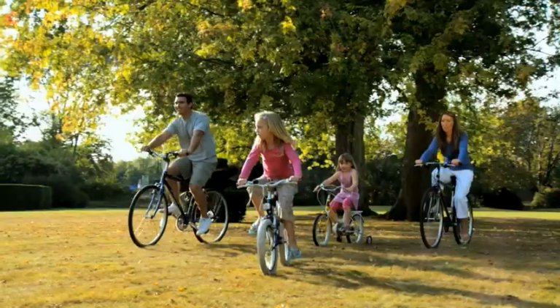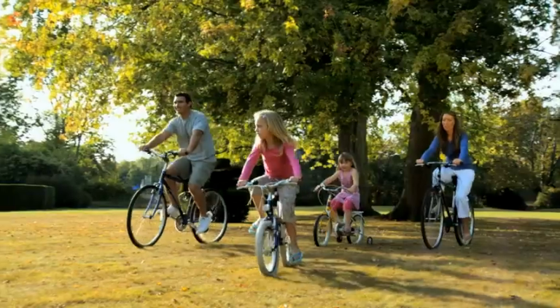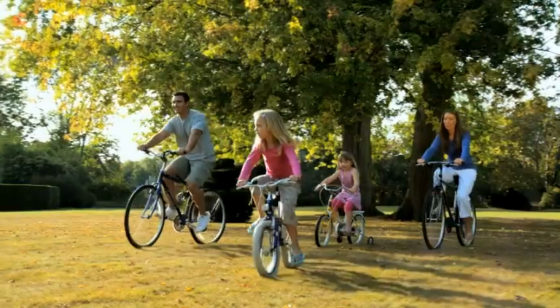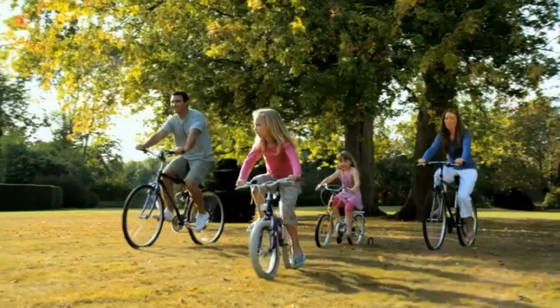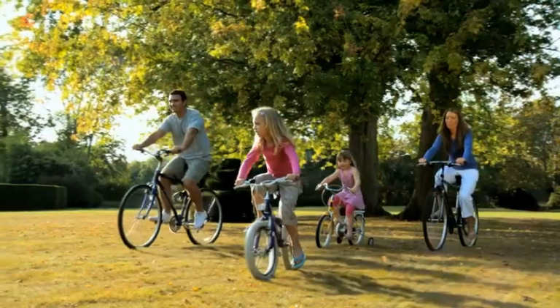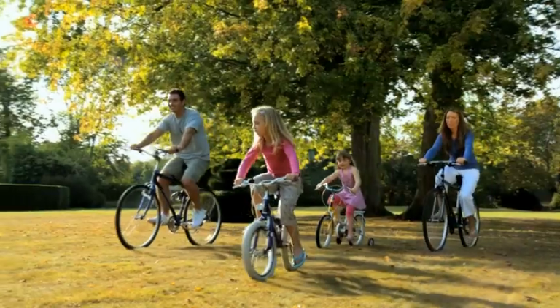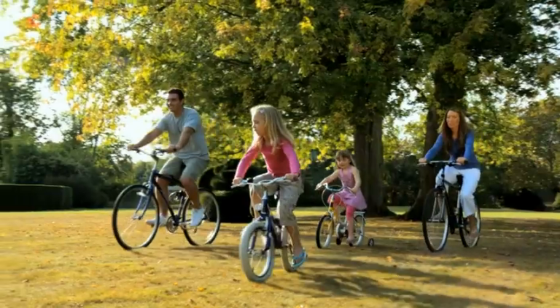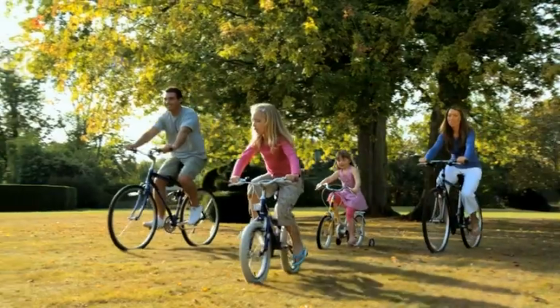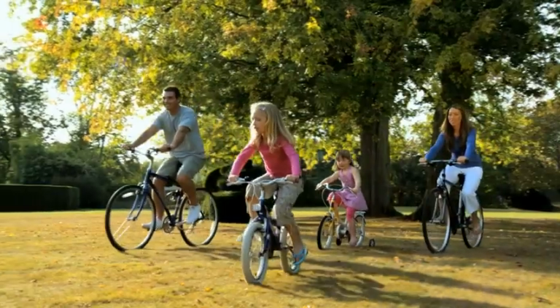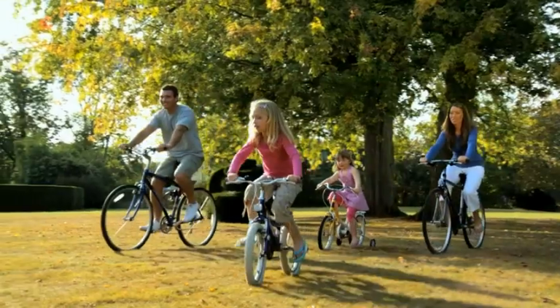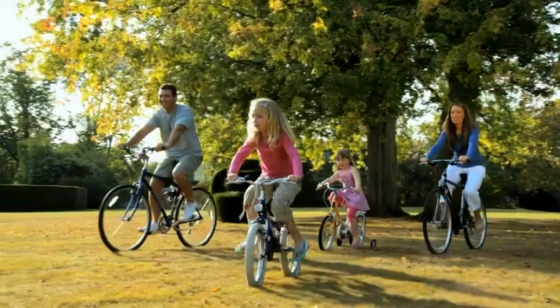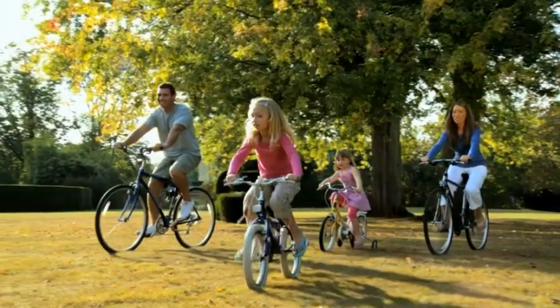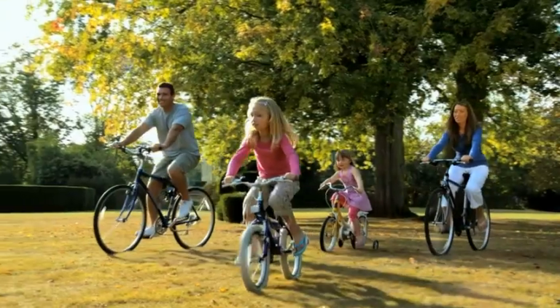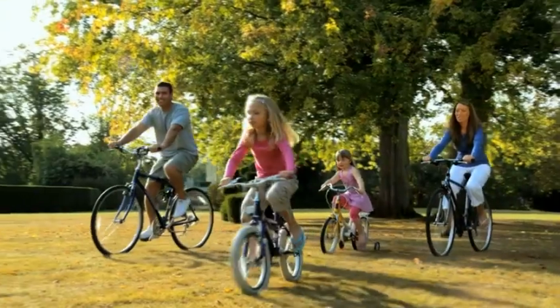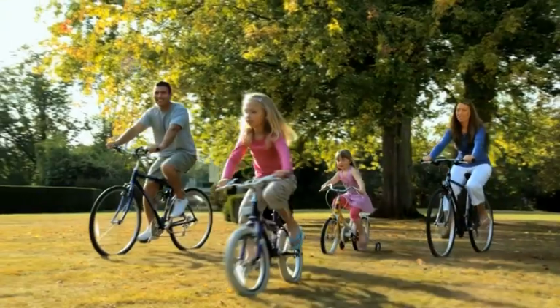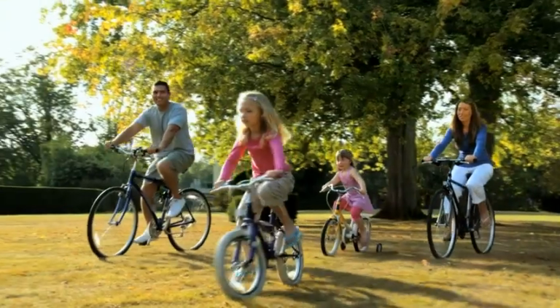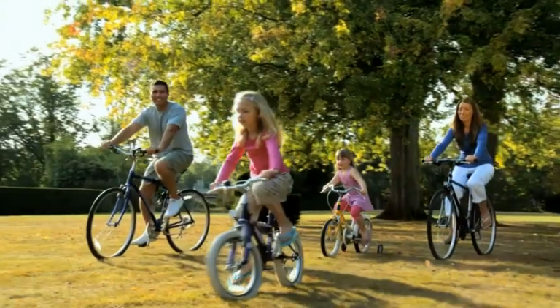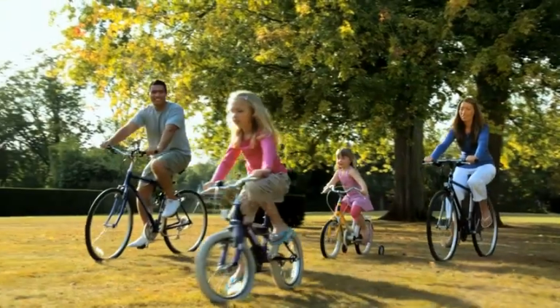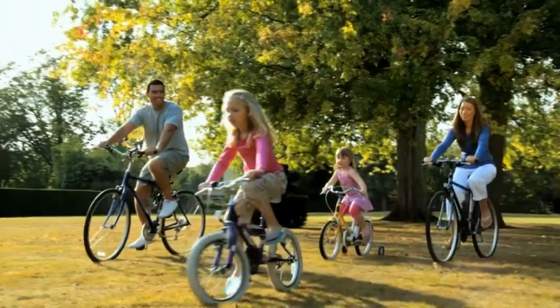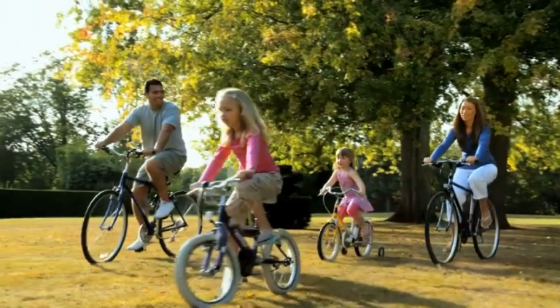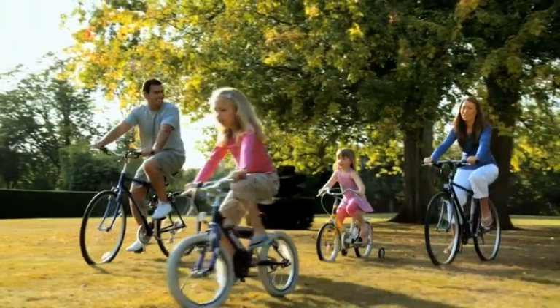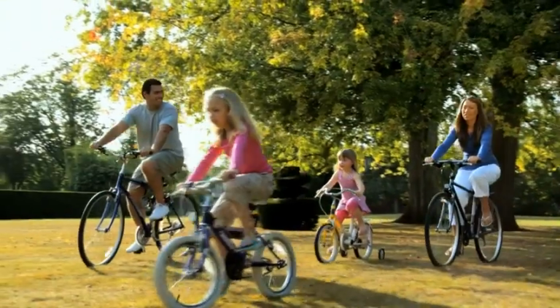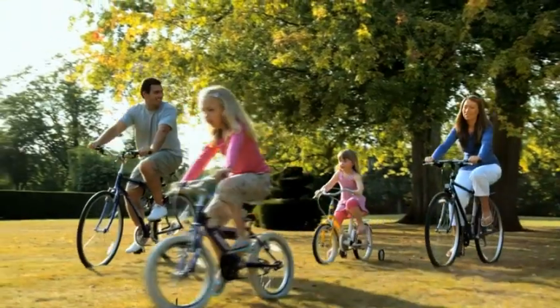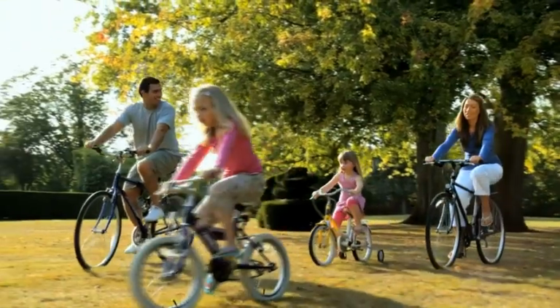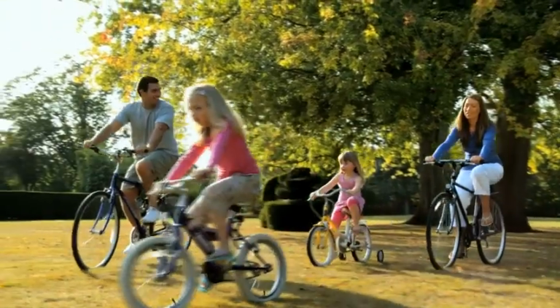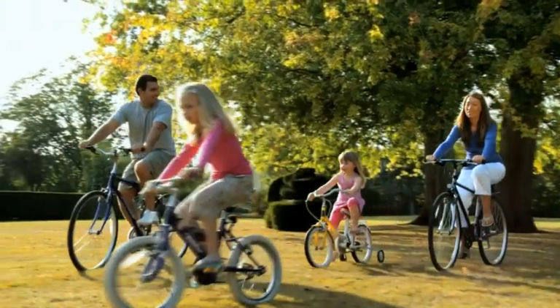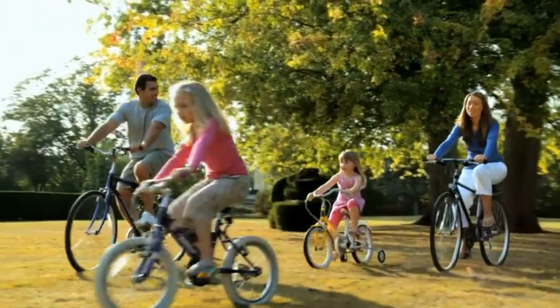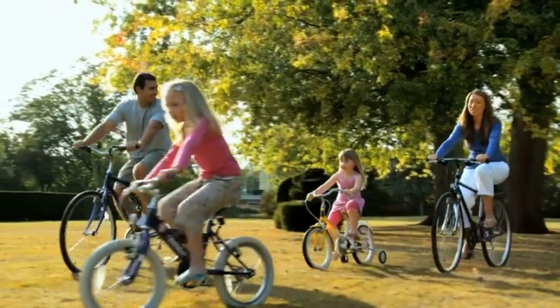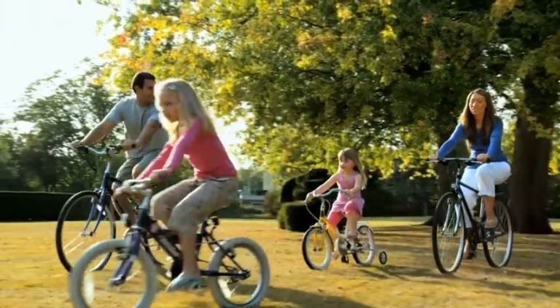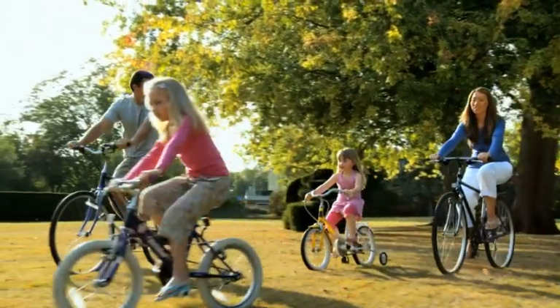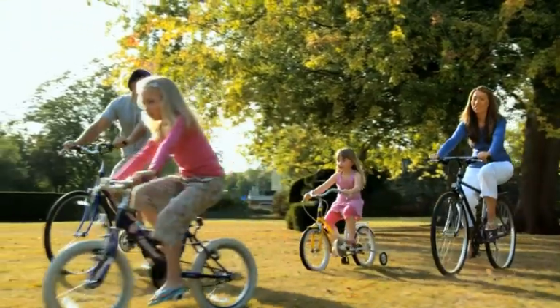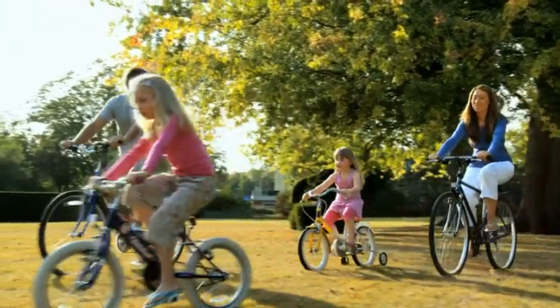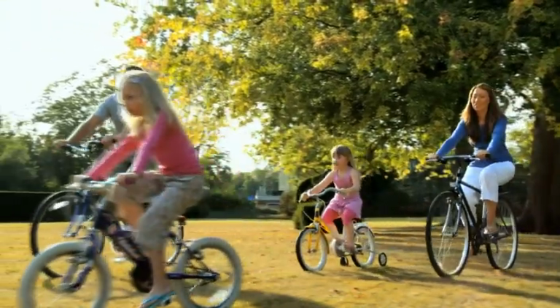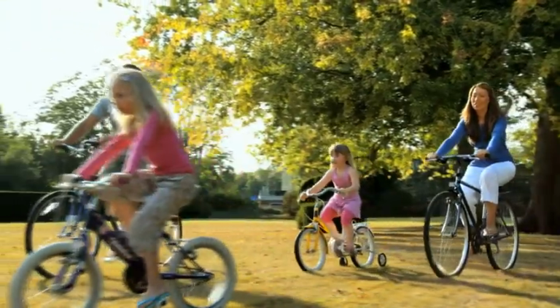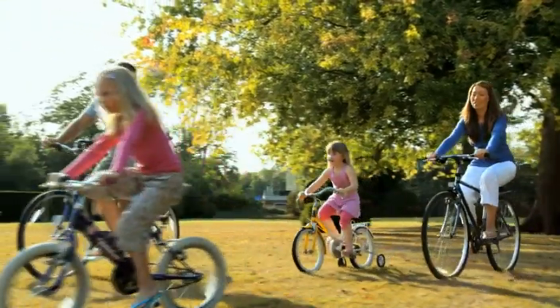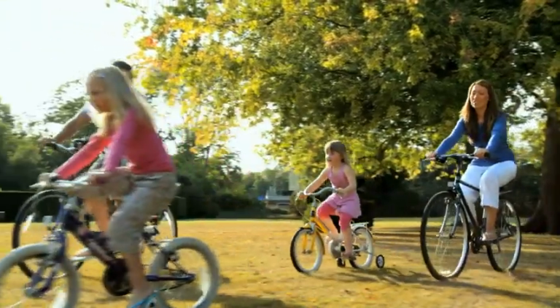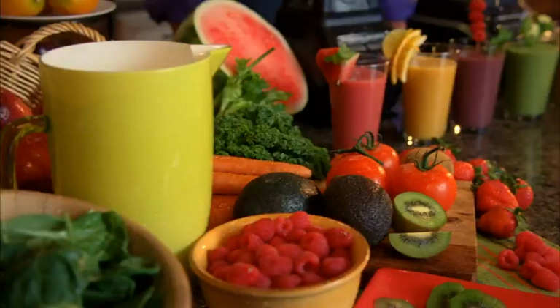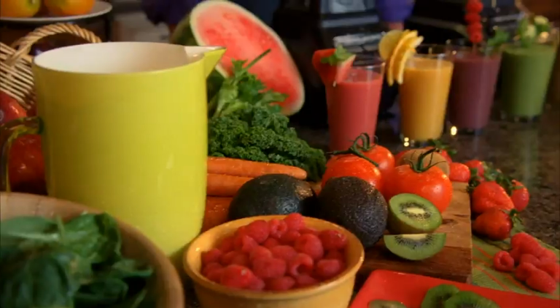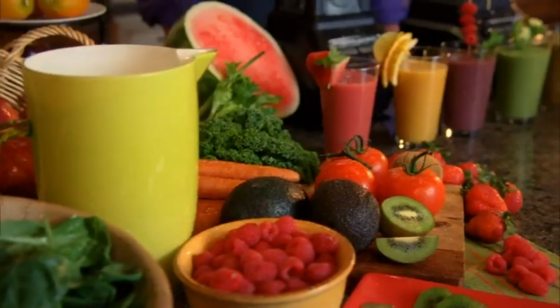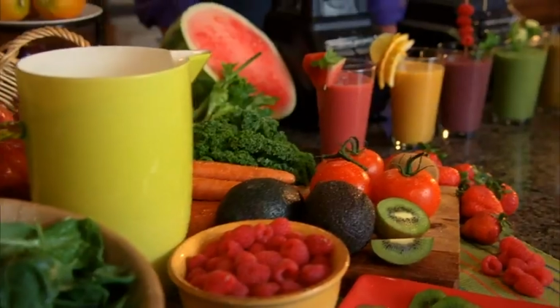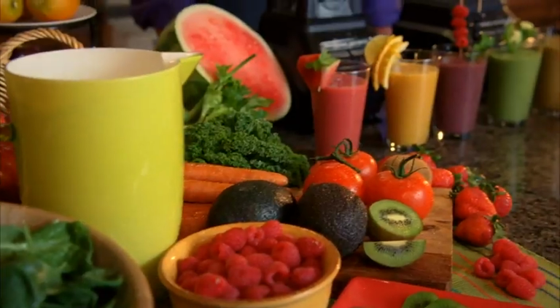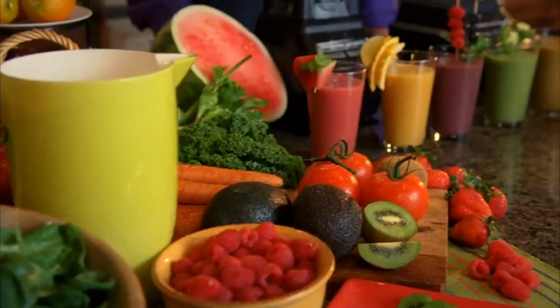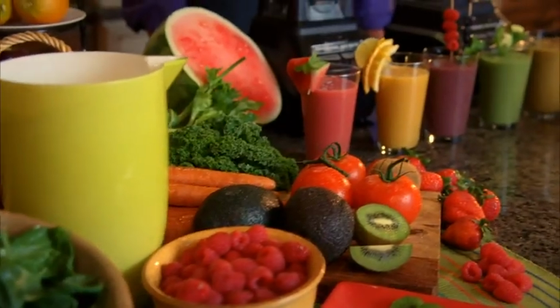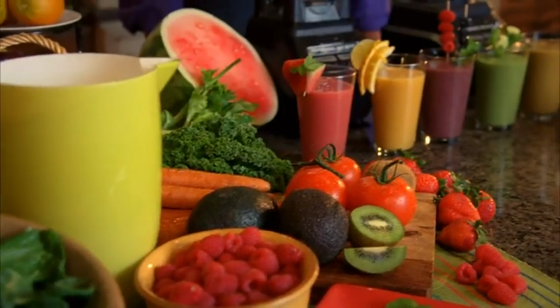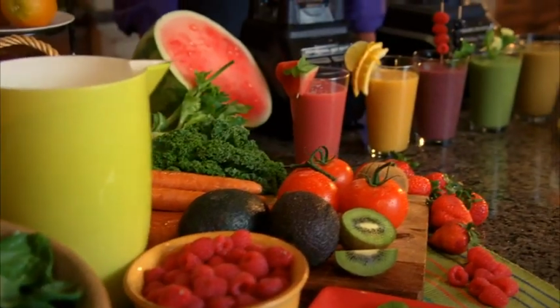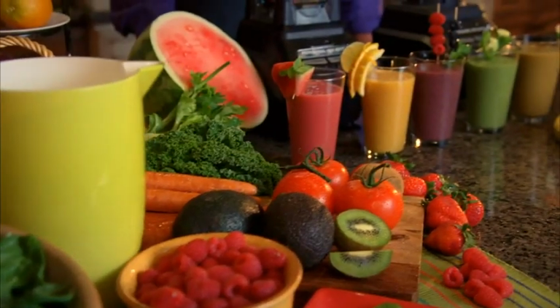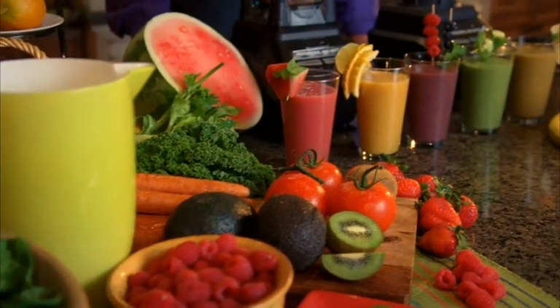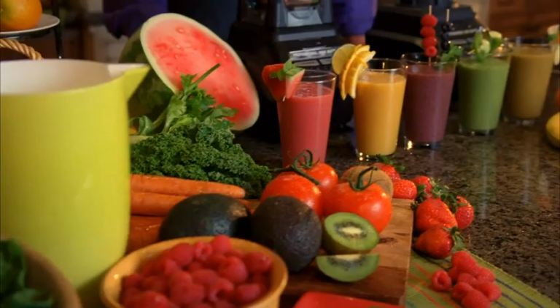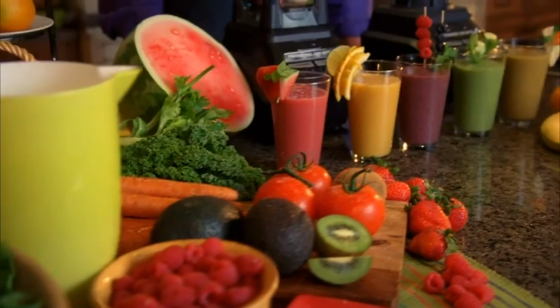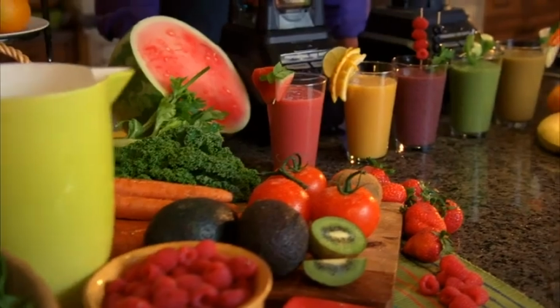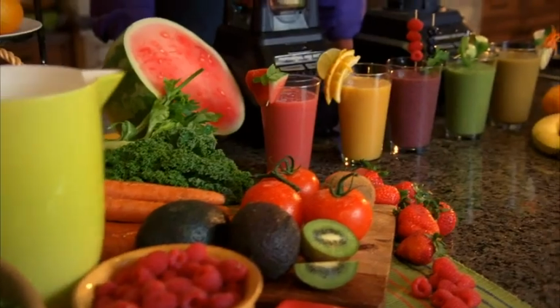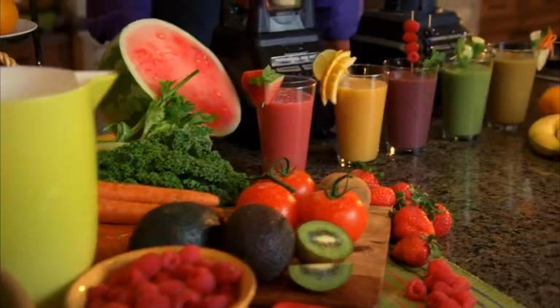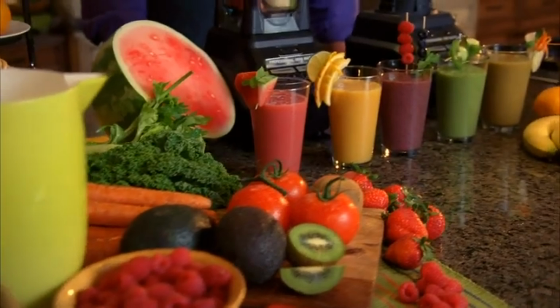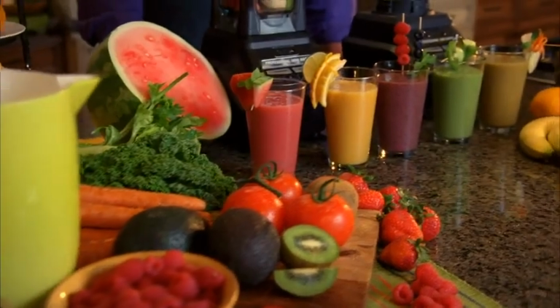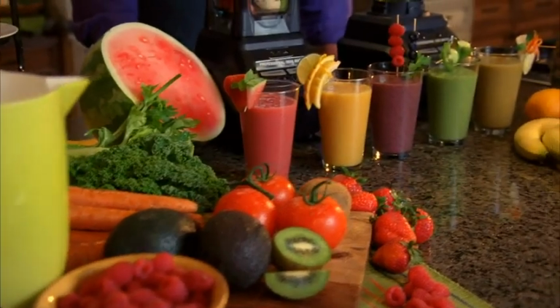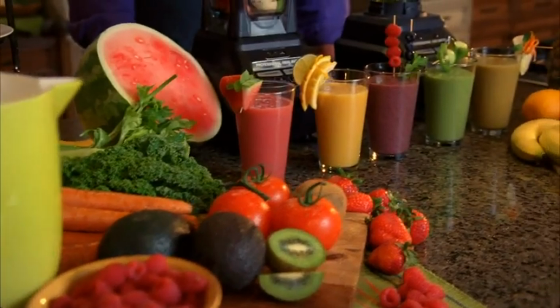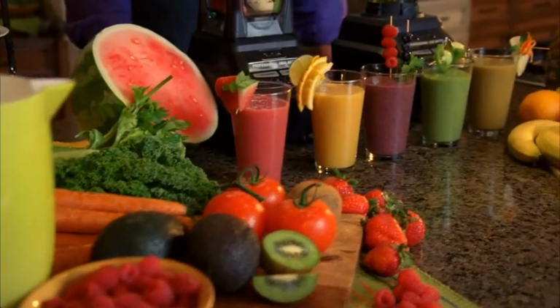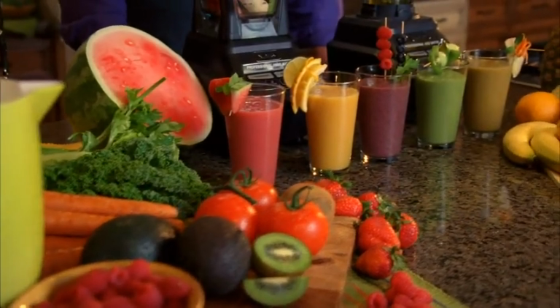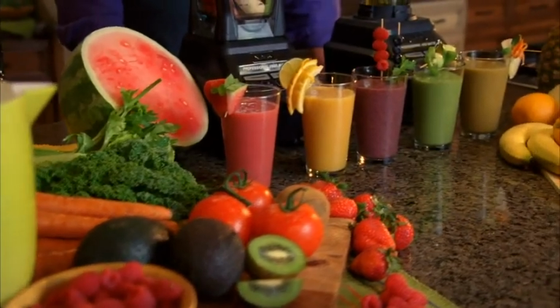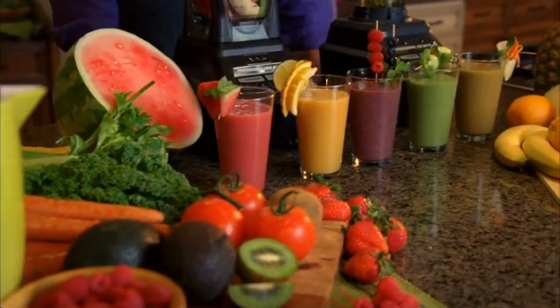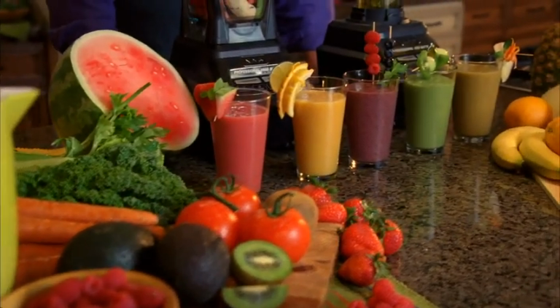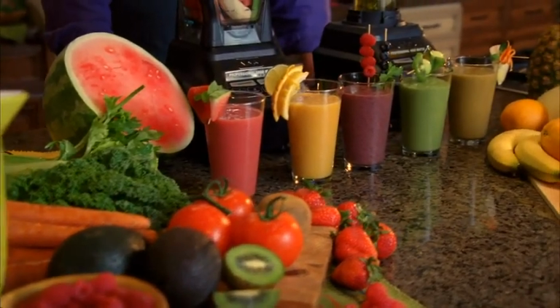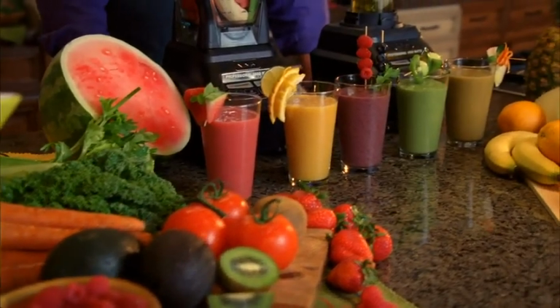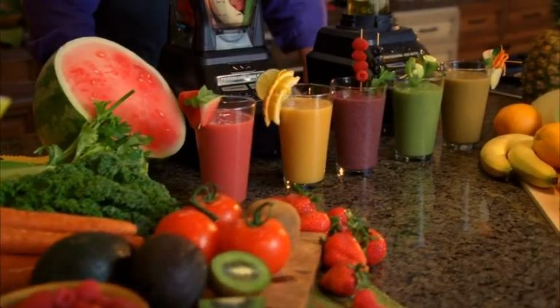It will change the way you live. If you want to look and feel your best, then you must control what goes into your body.